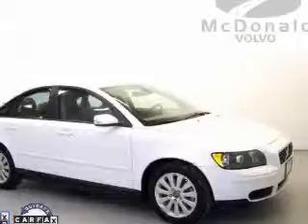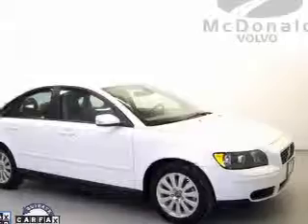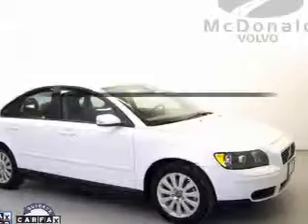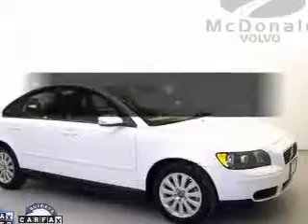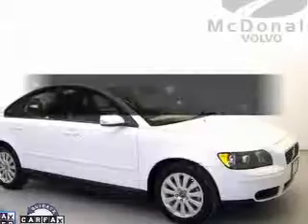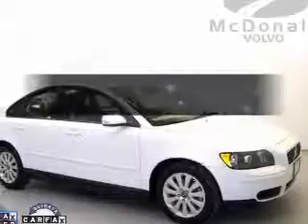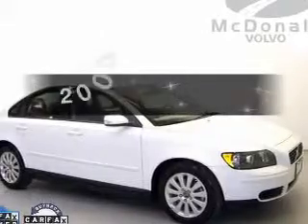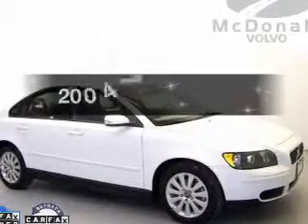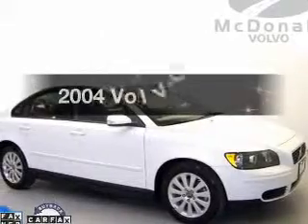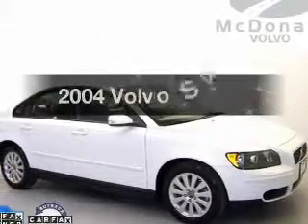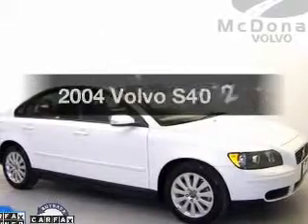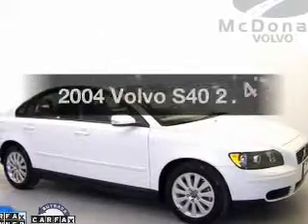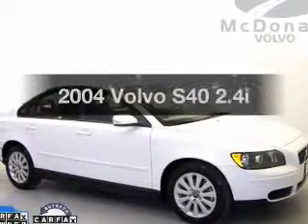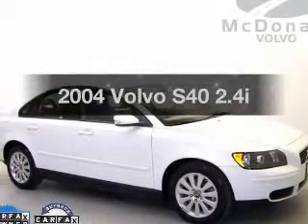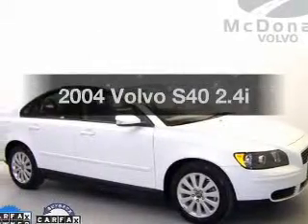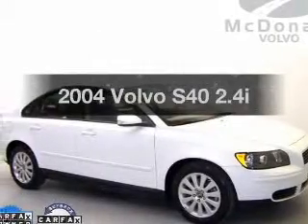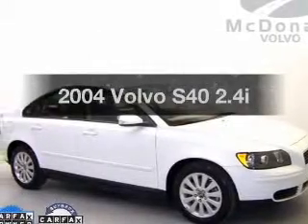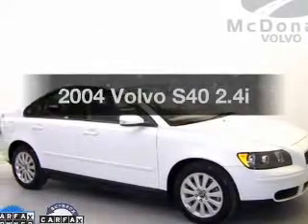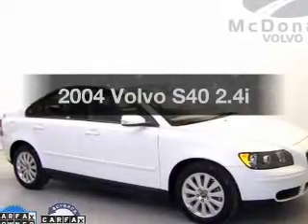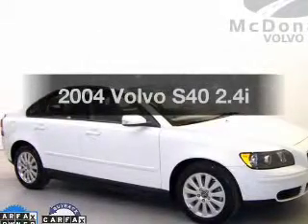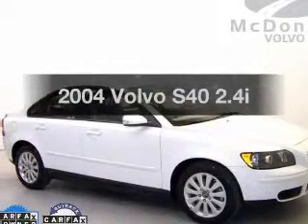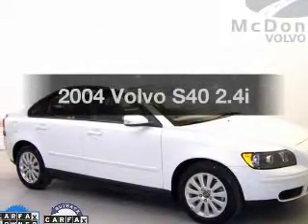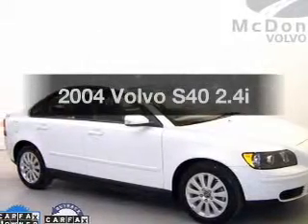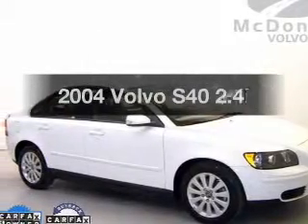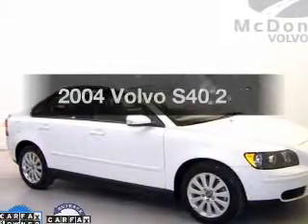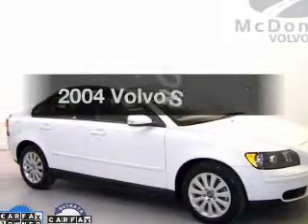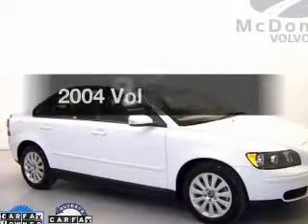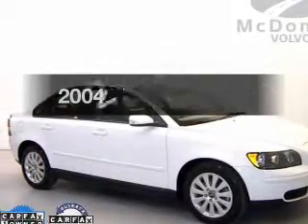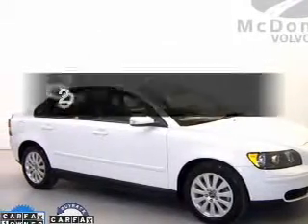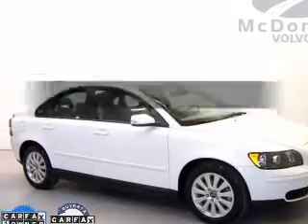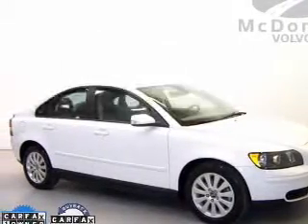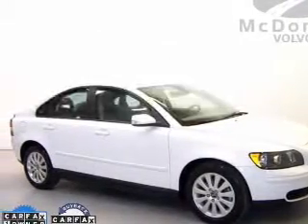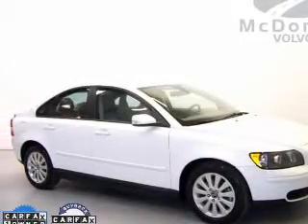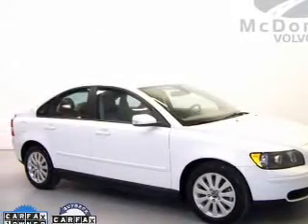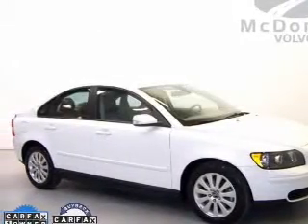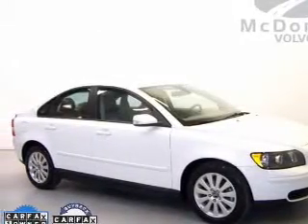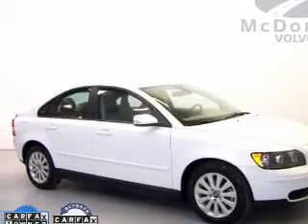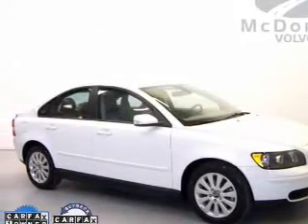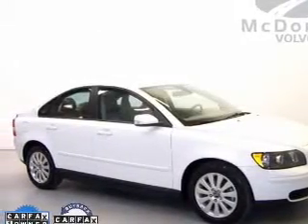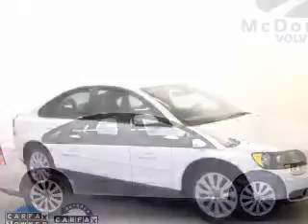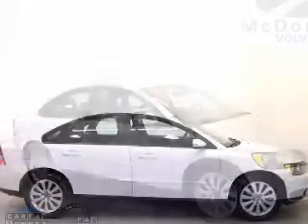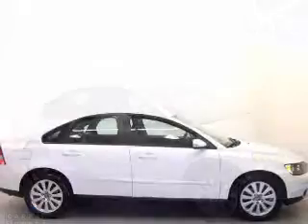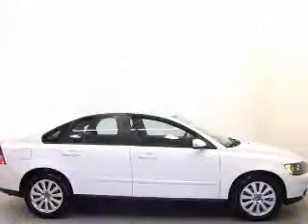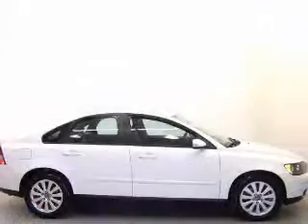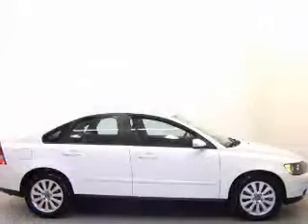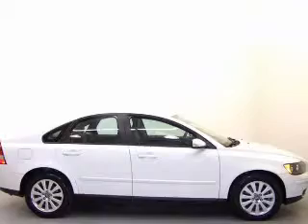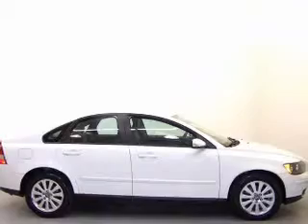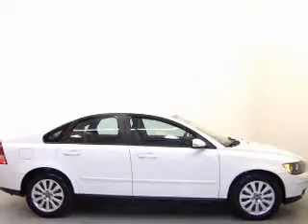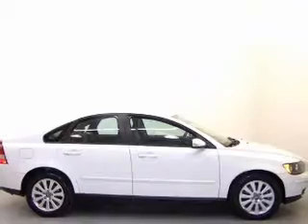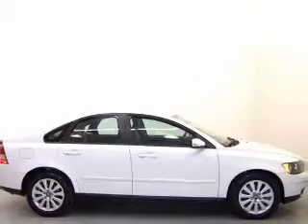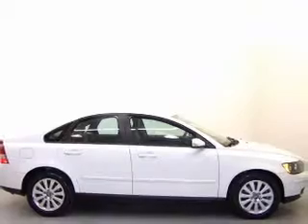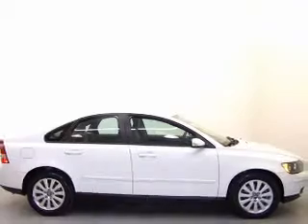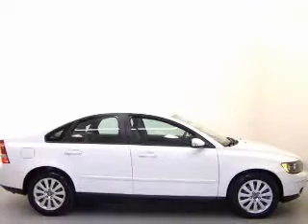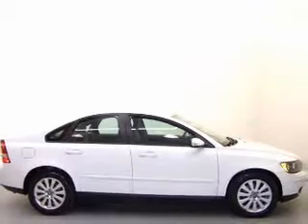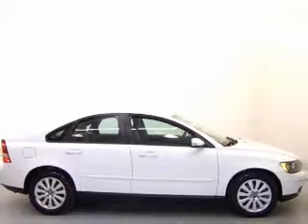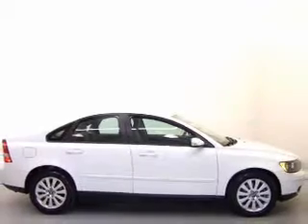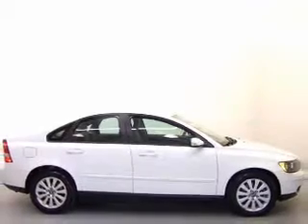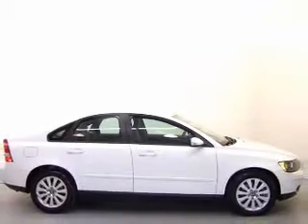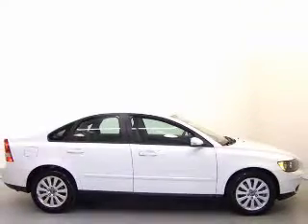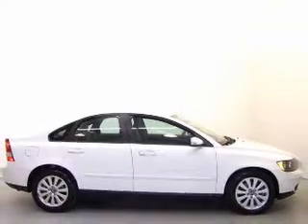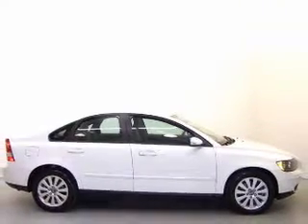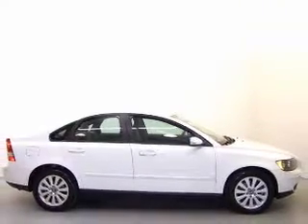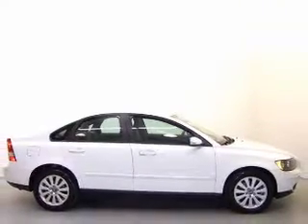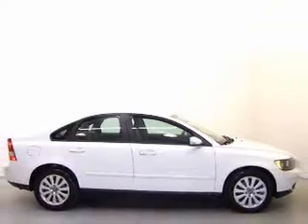Get noticed in this 2004 Volvo S40. If you're looking for a first-rate auto, this one could be yours today.